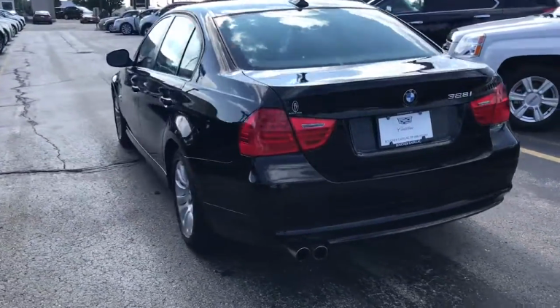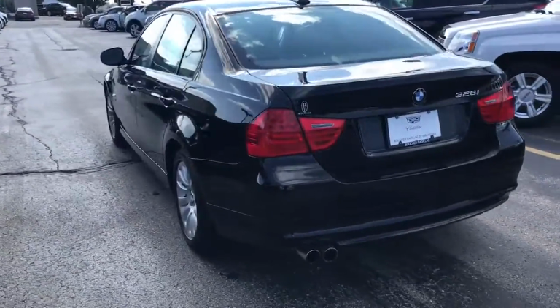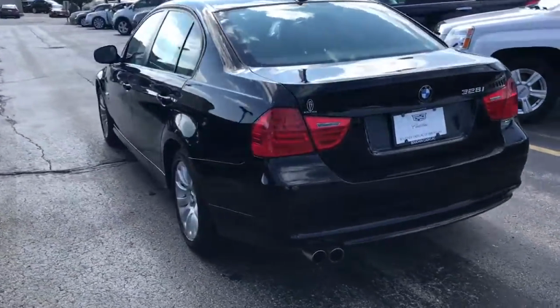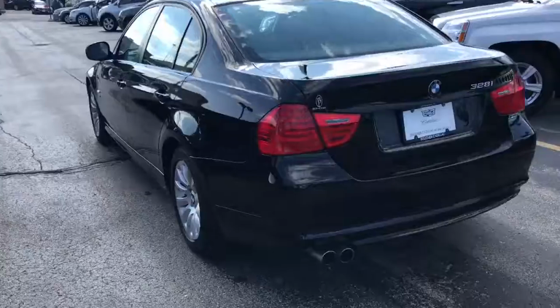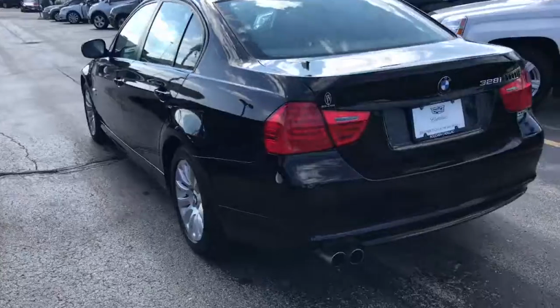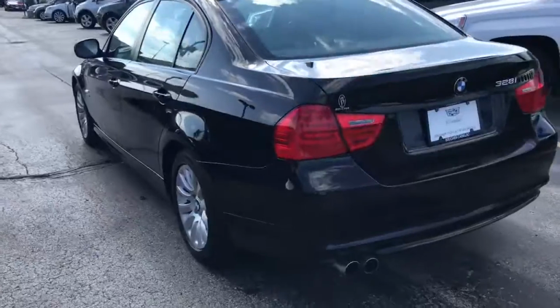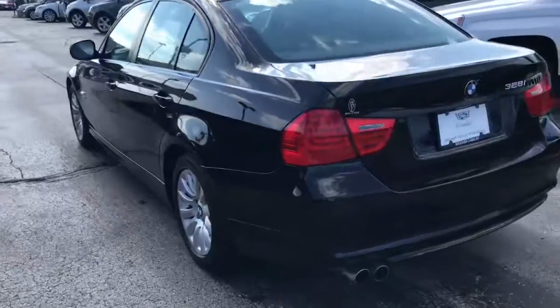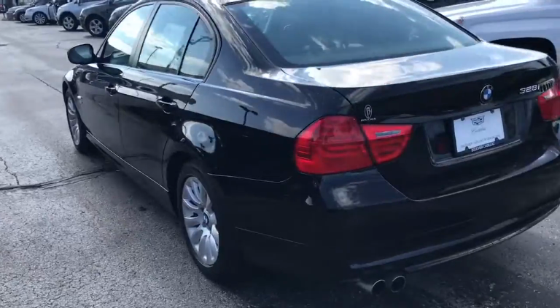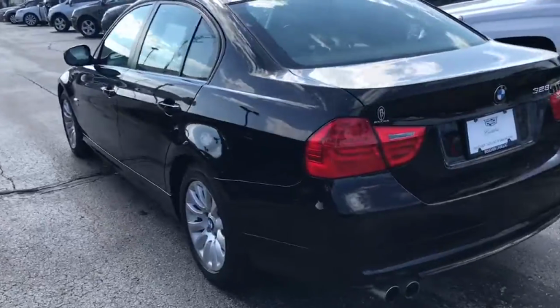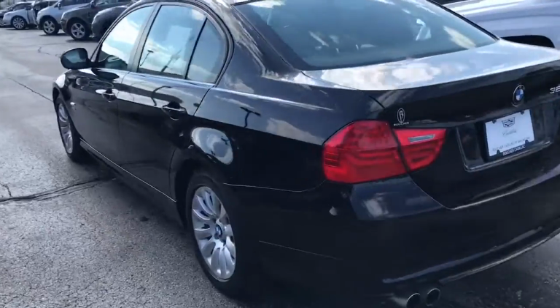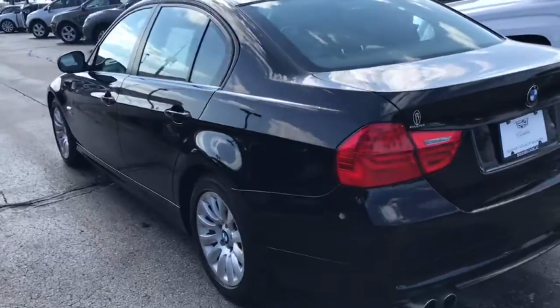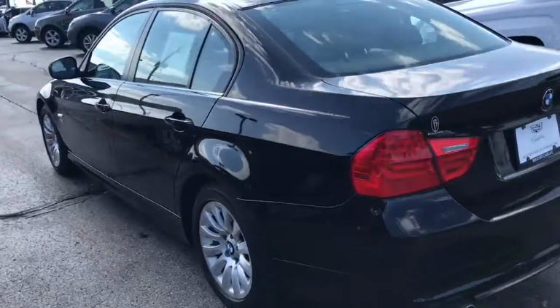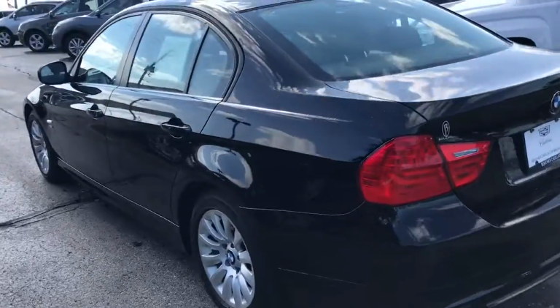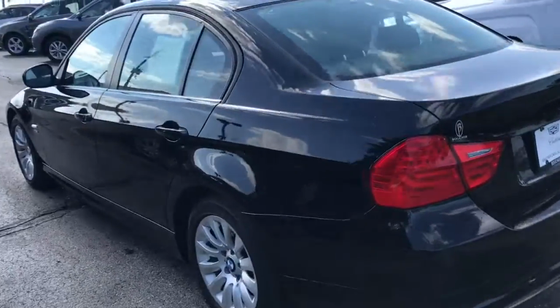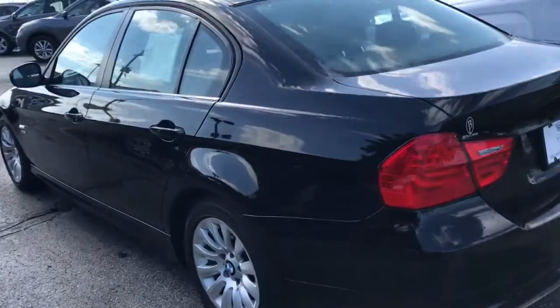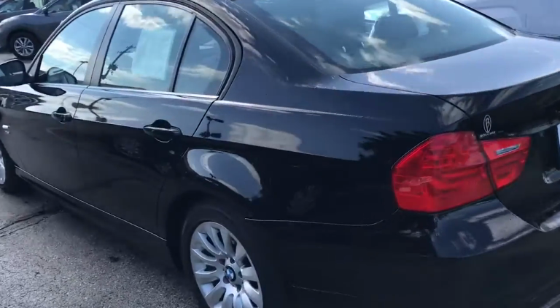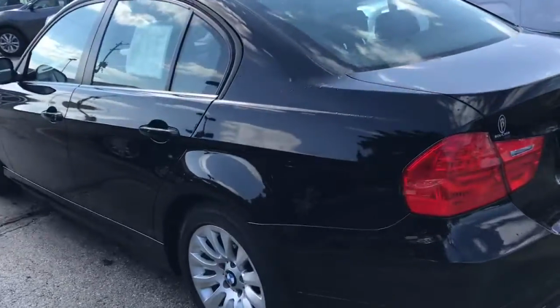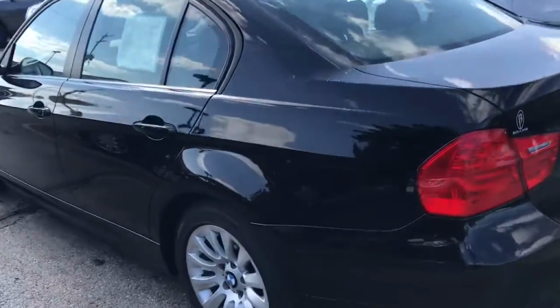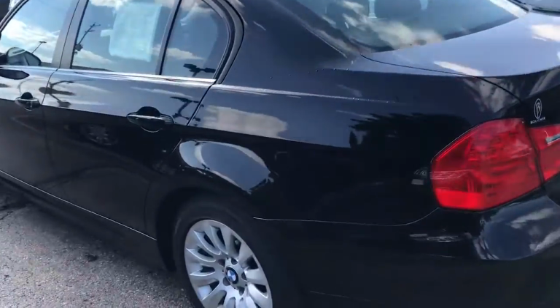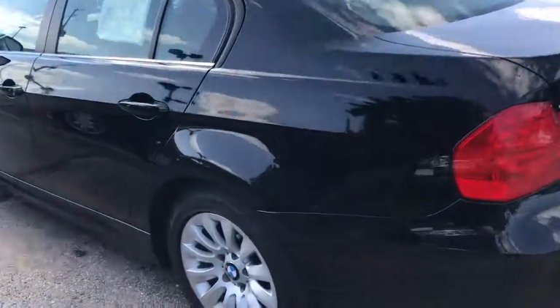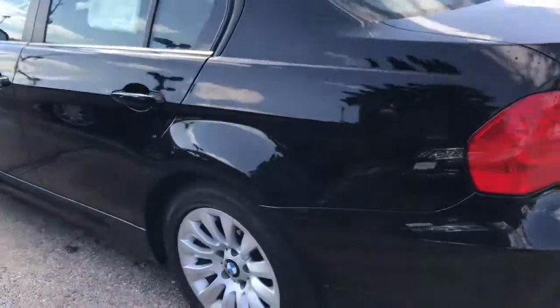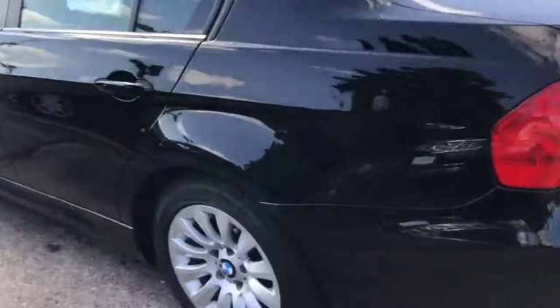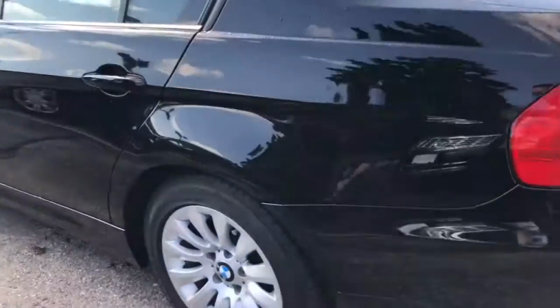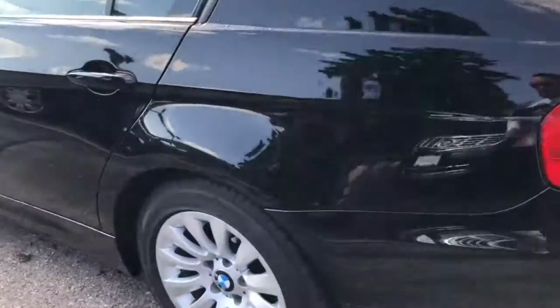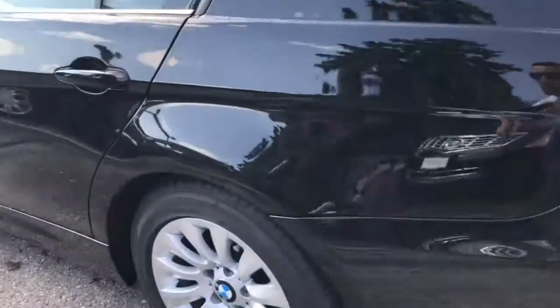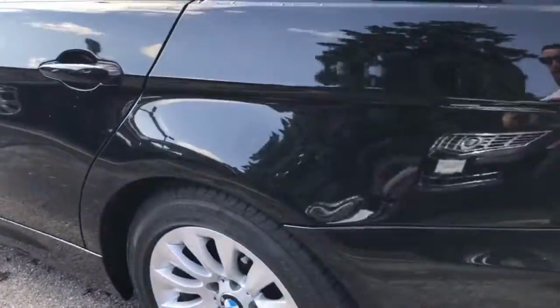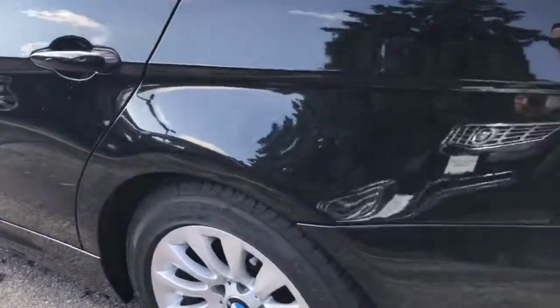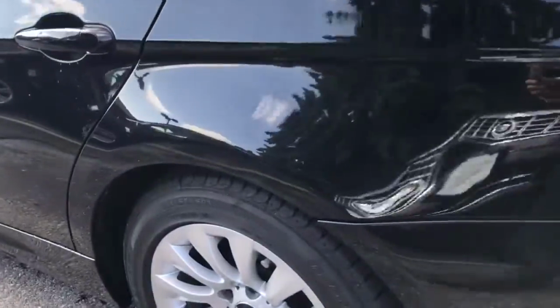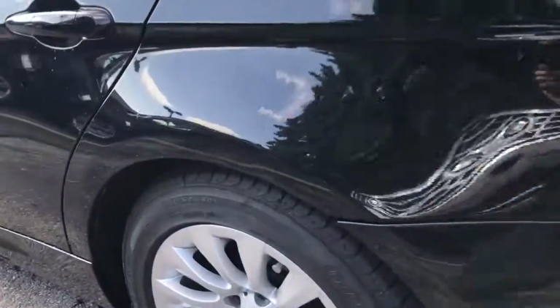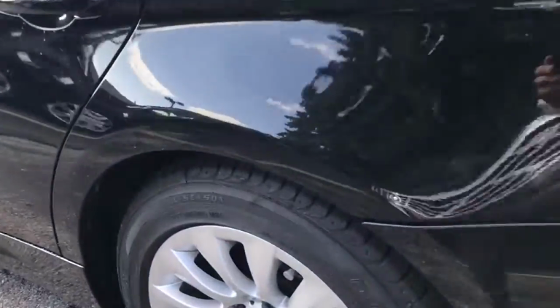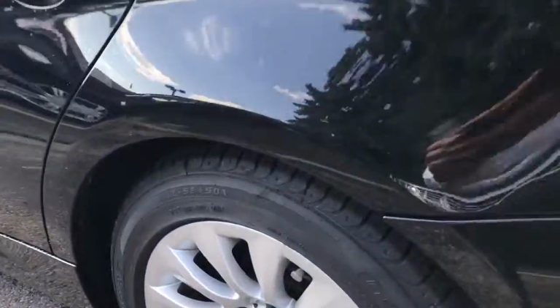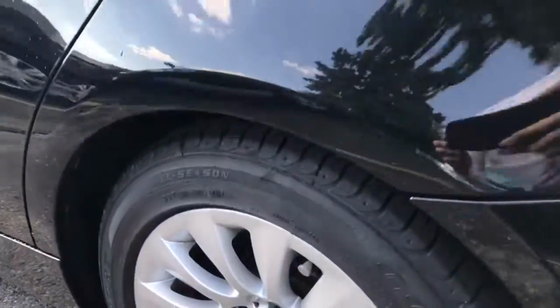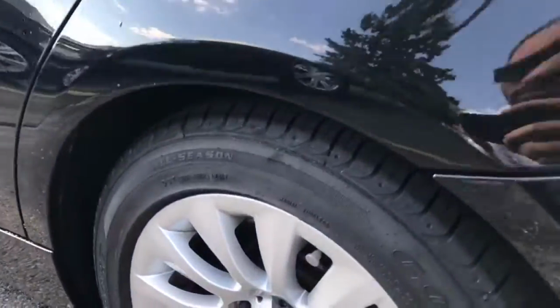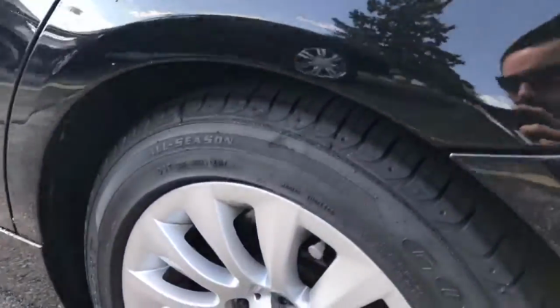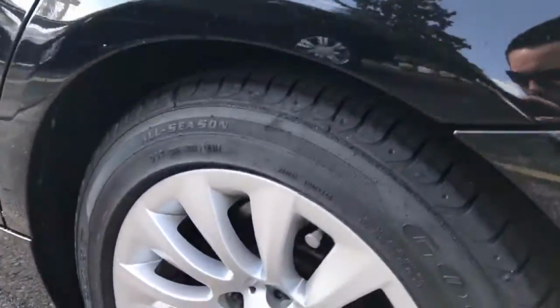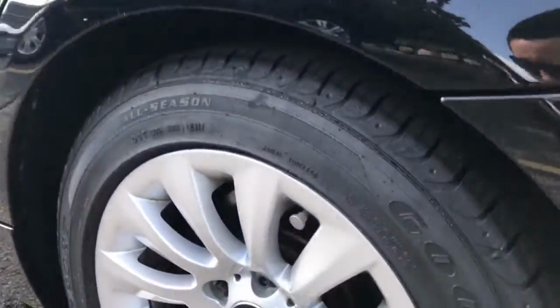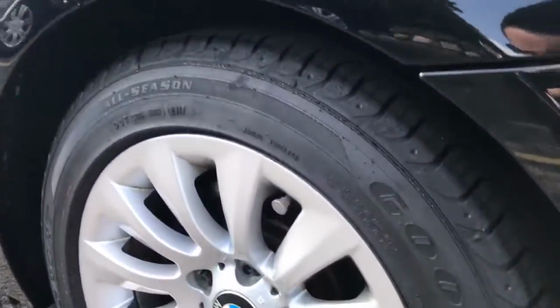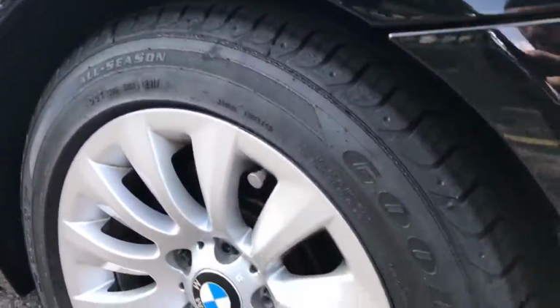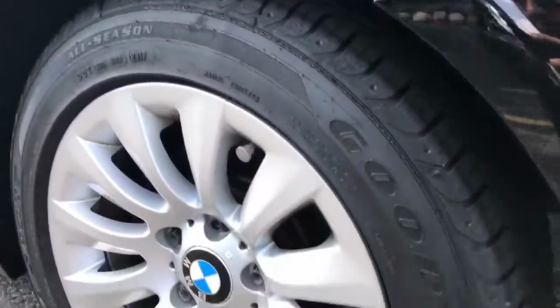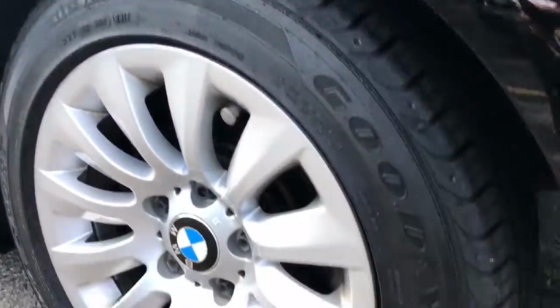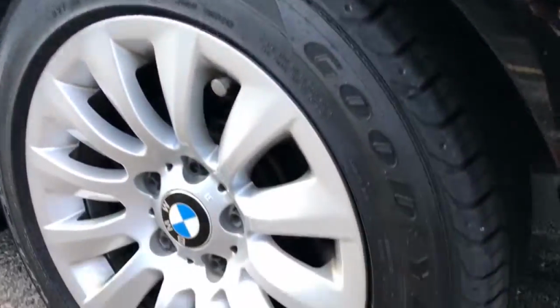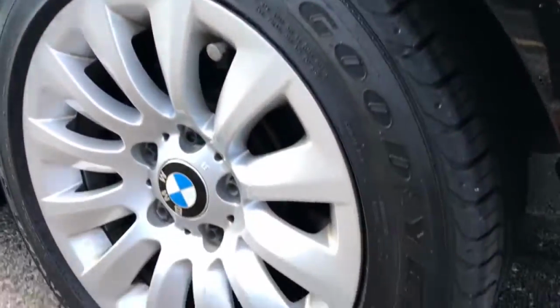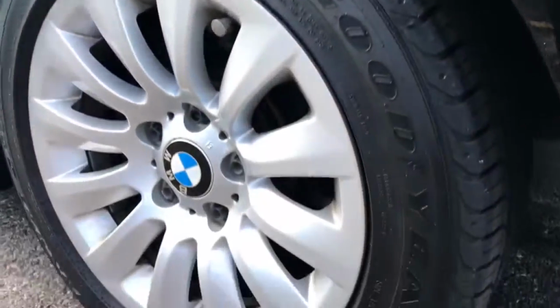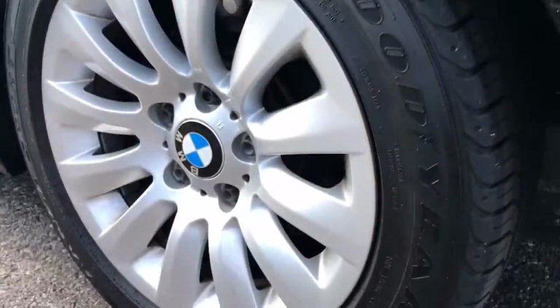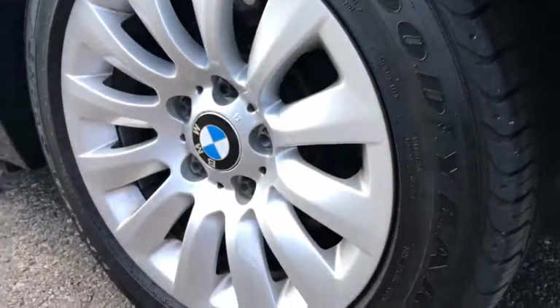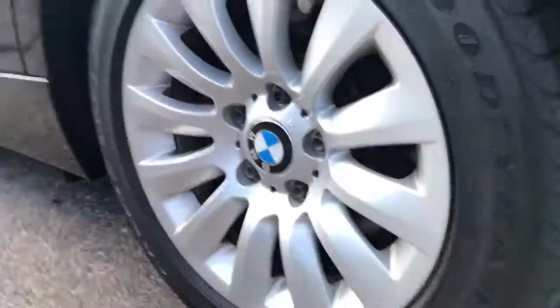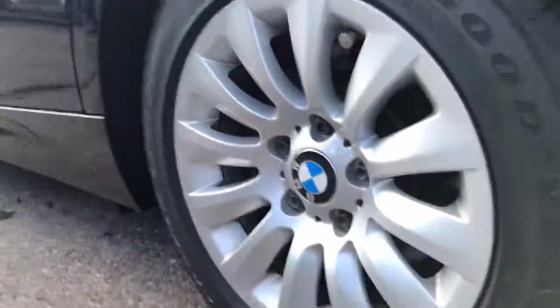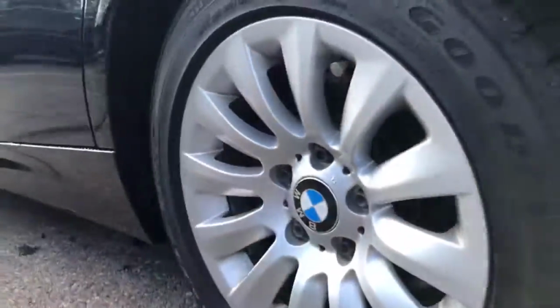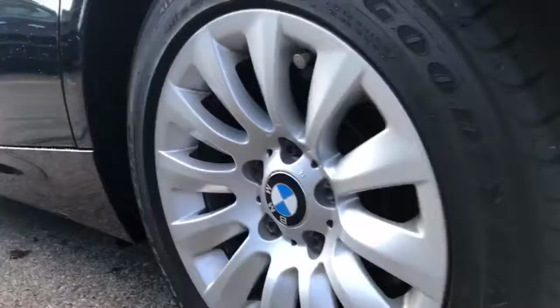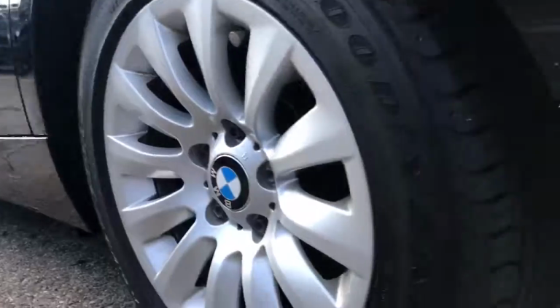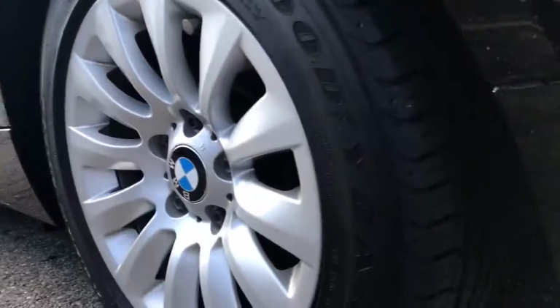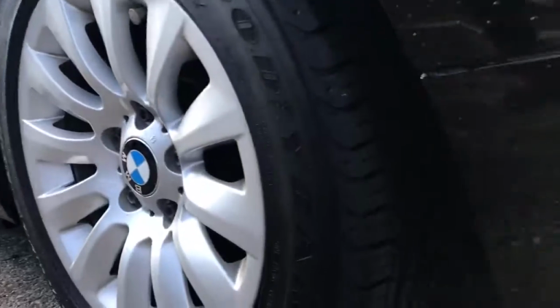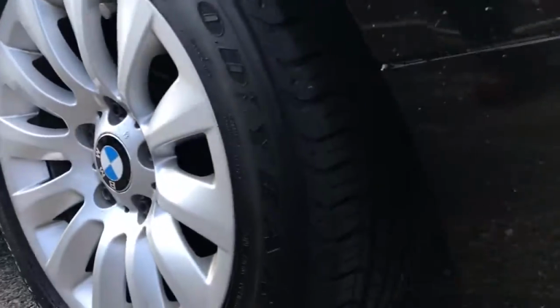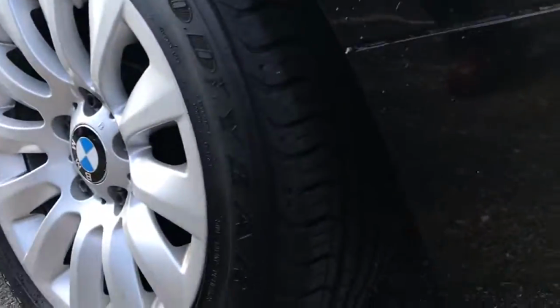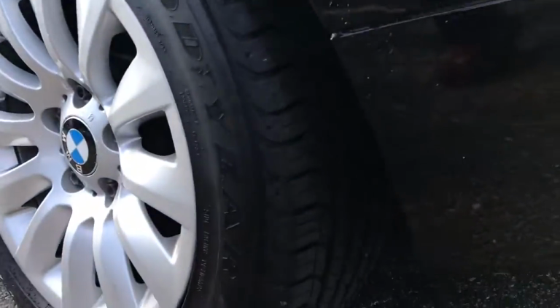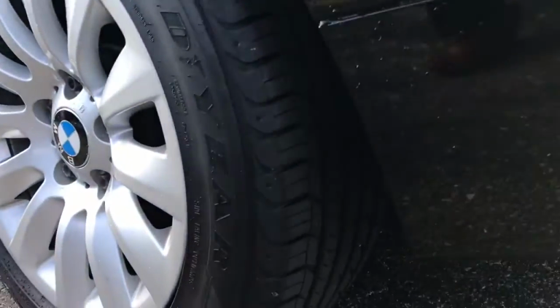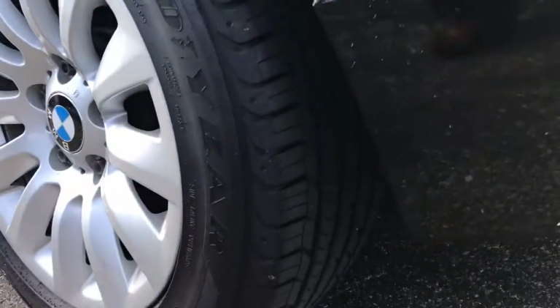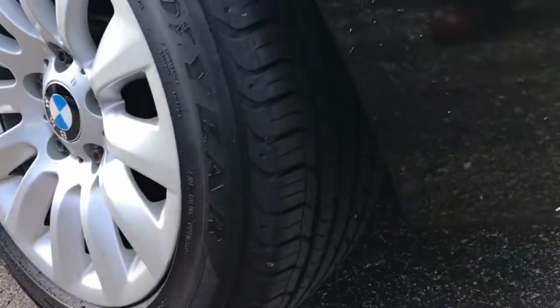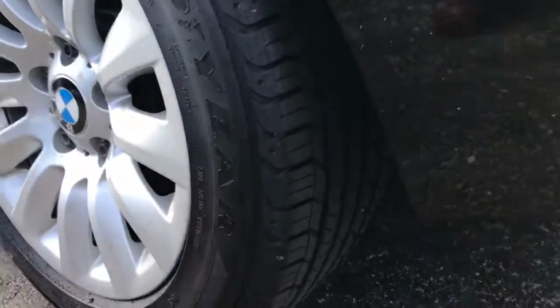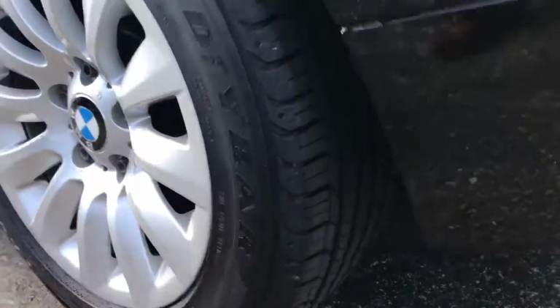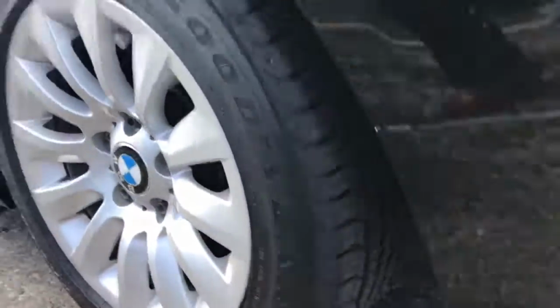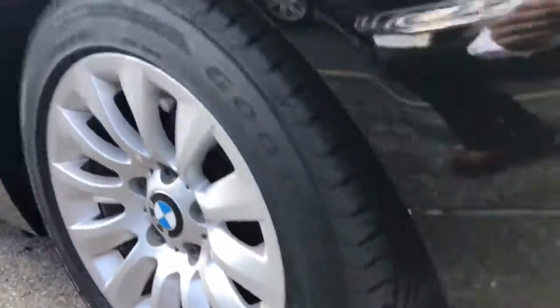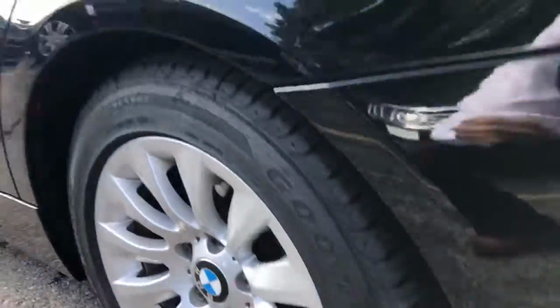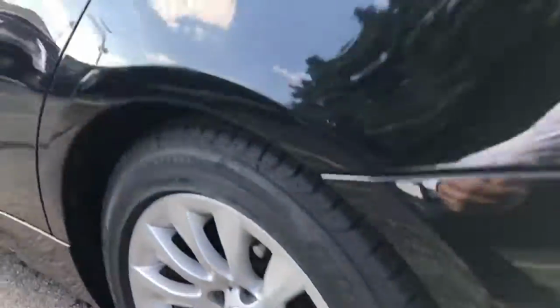Very well maintained inside and out as it shows. LA wheels in great shape, as well as a good set of Goodyear tires.